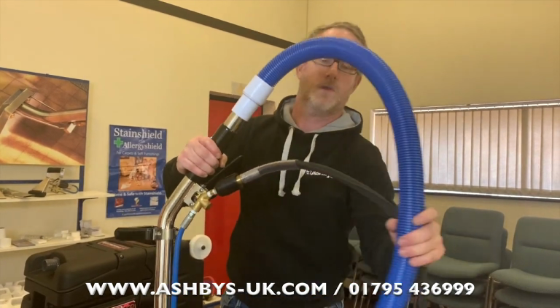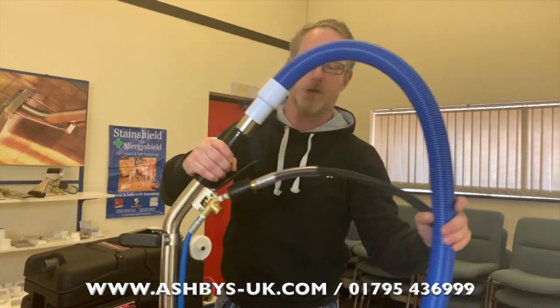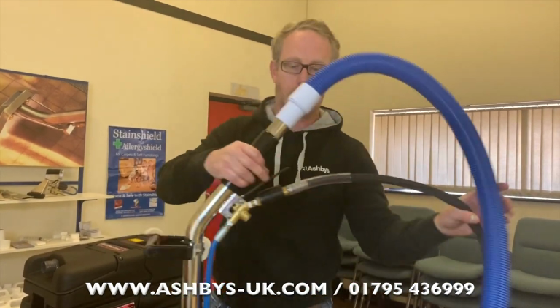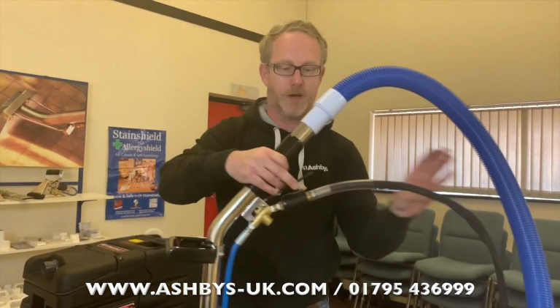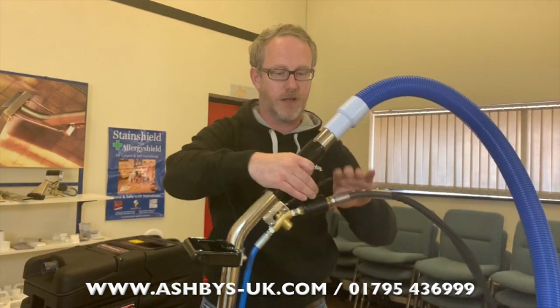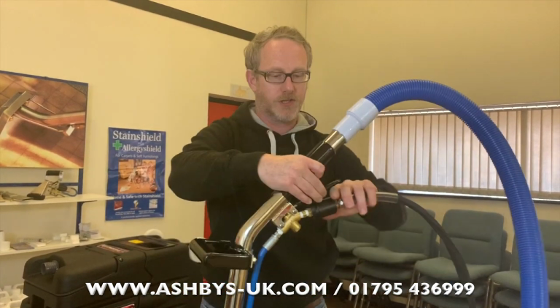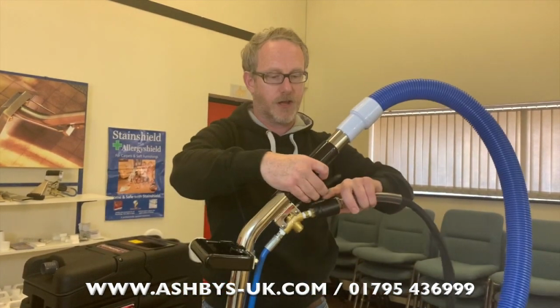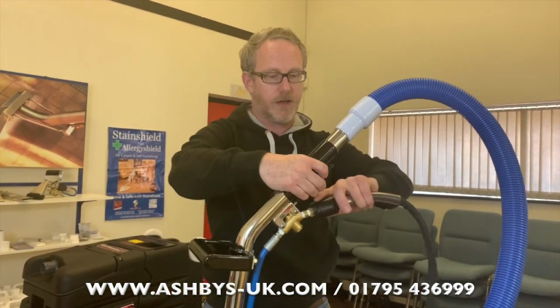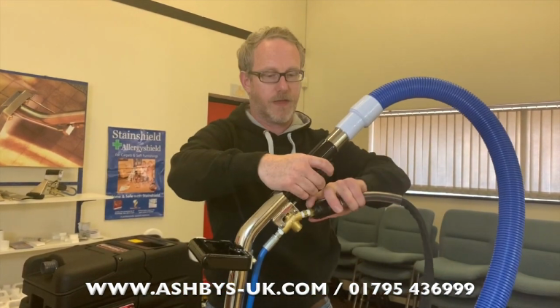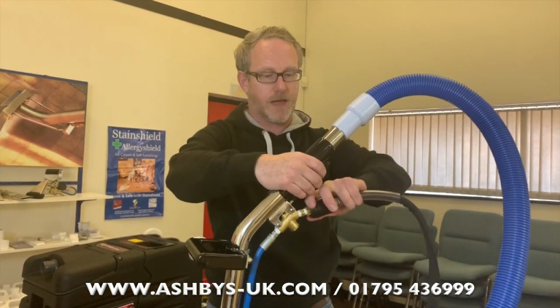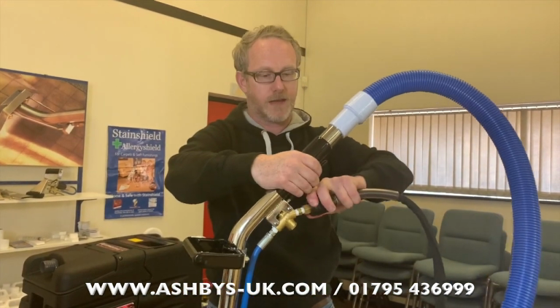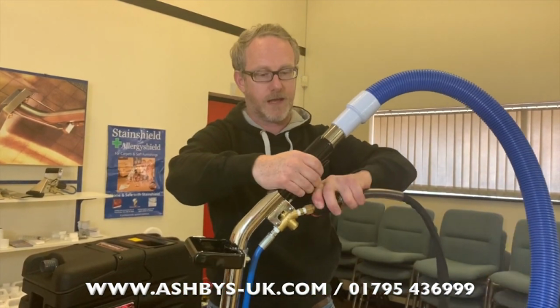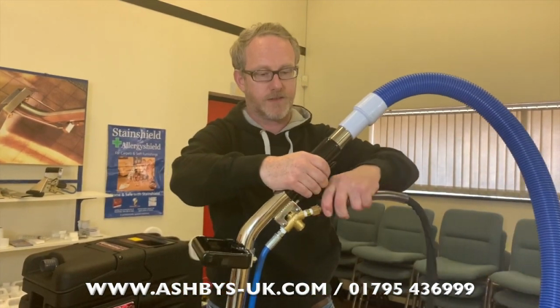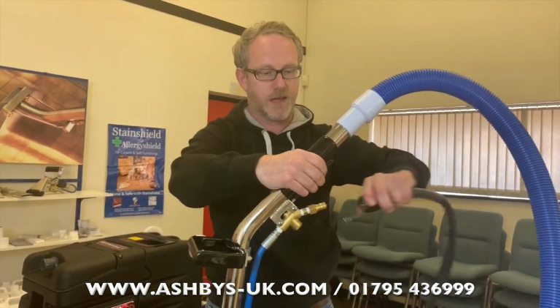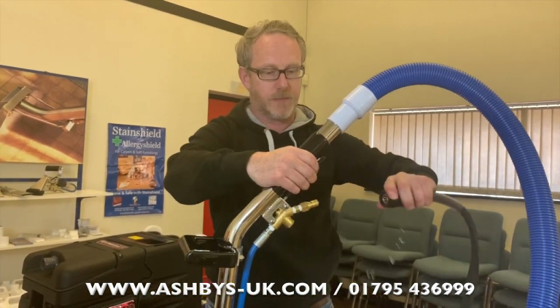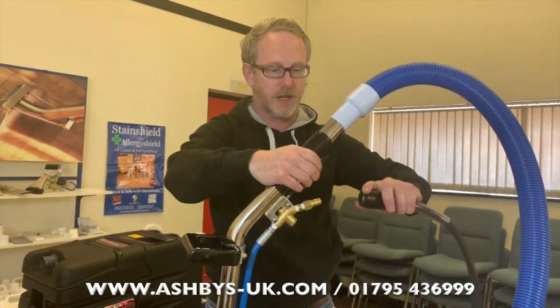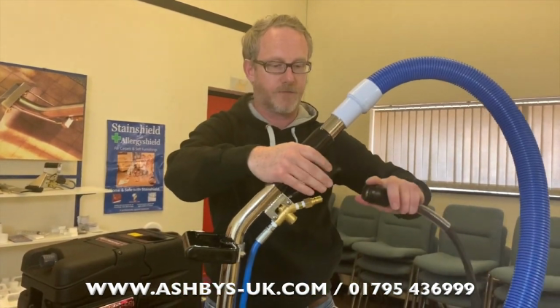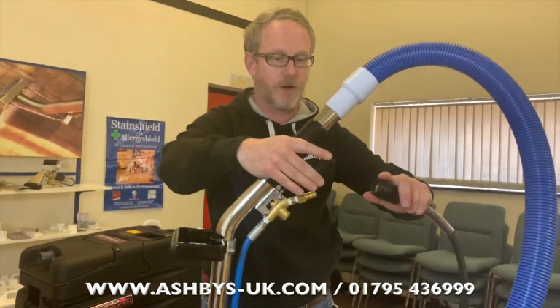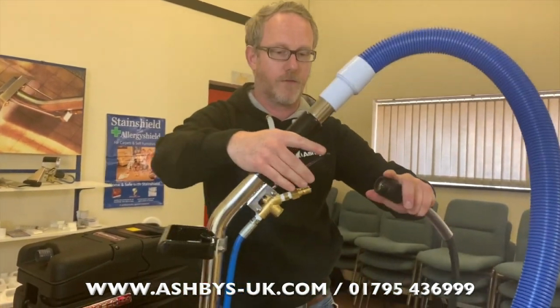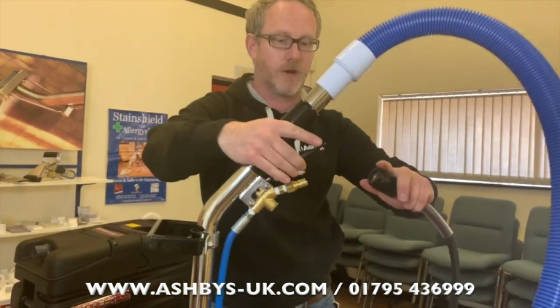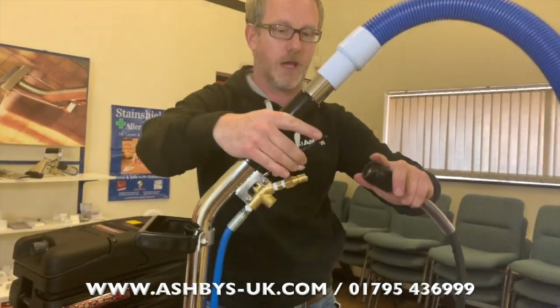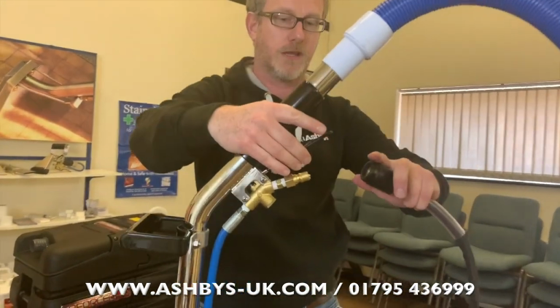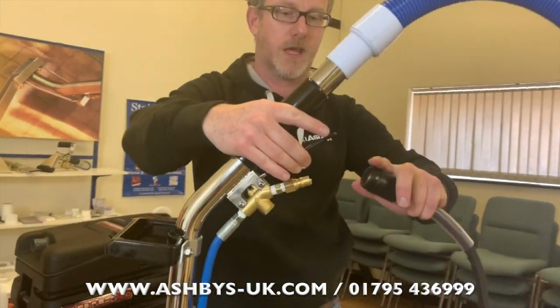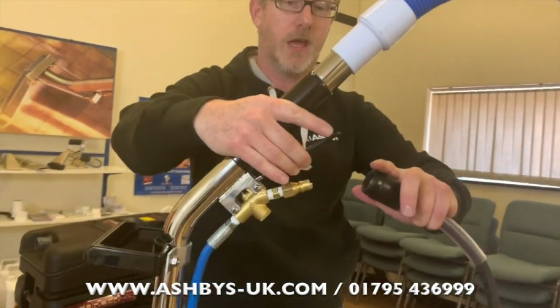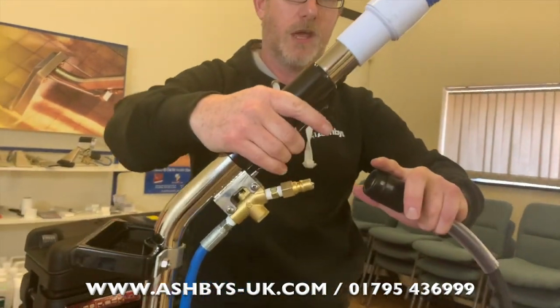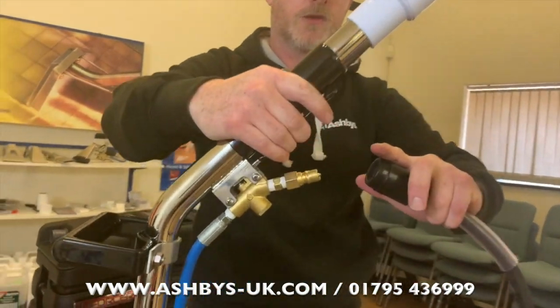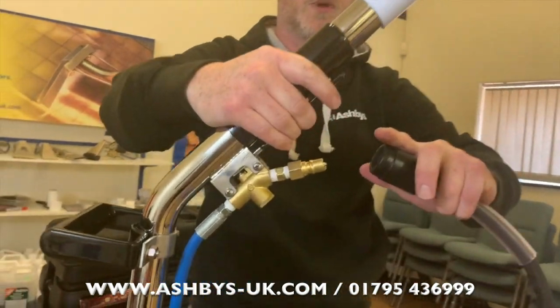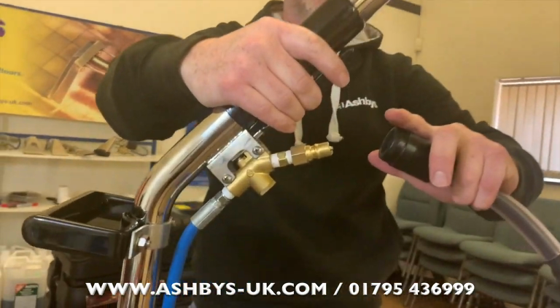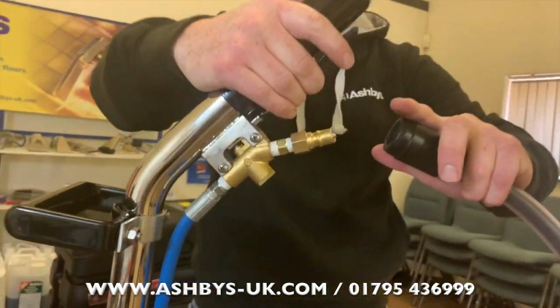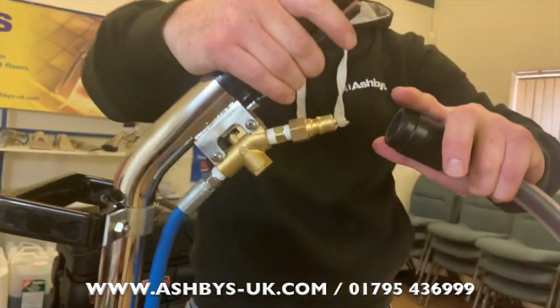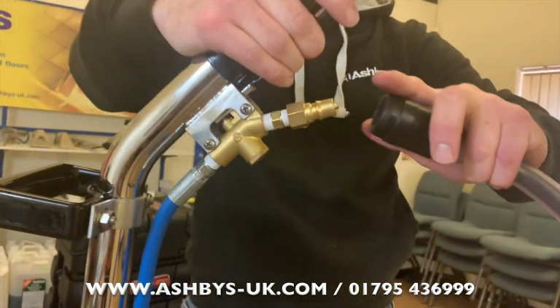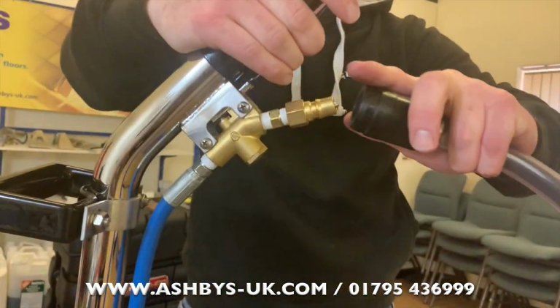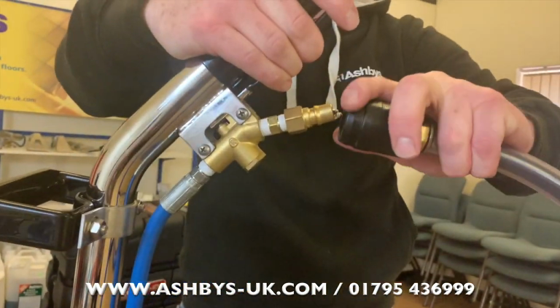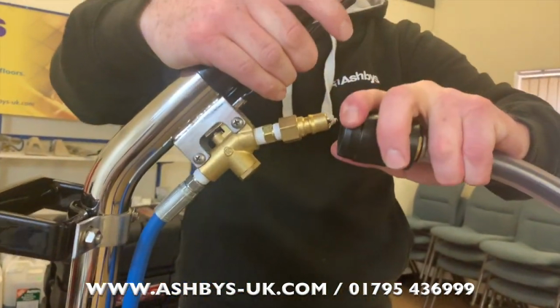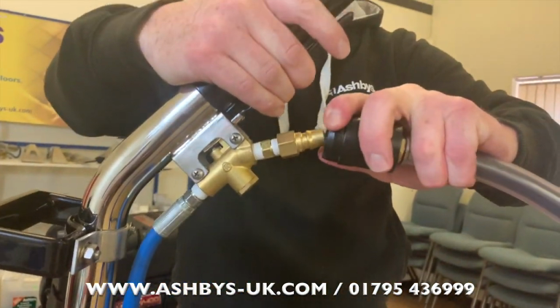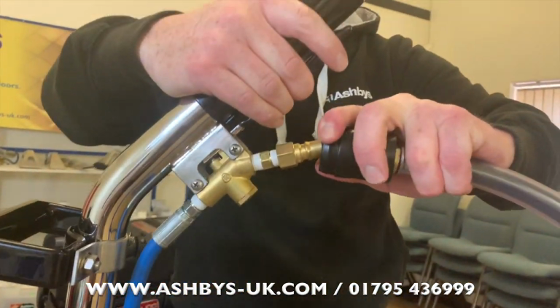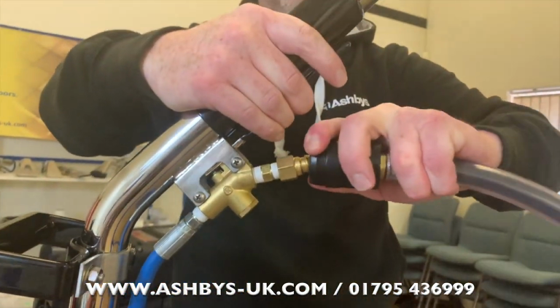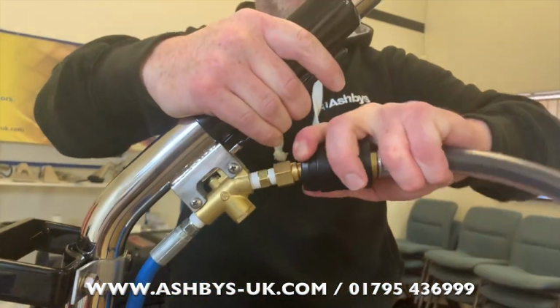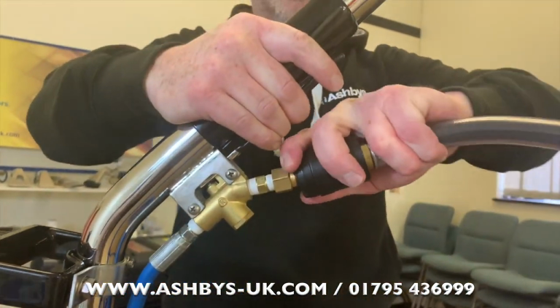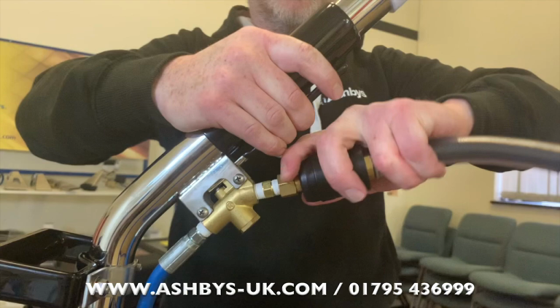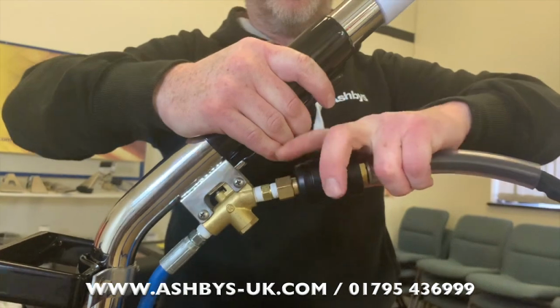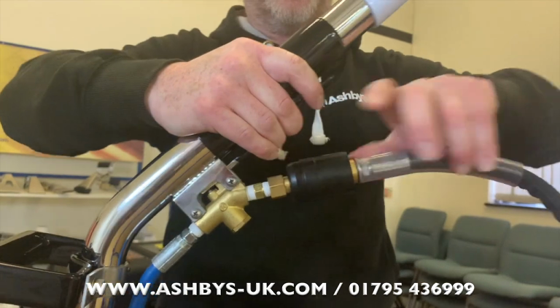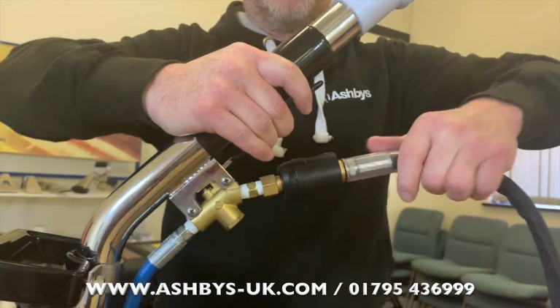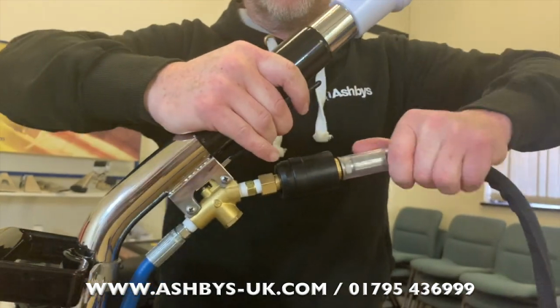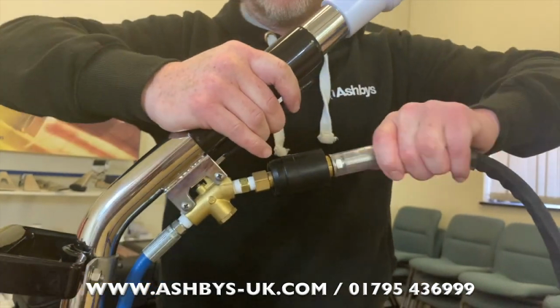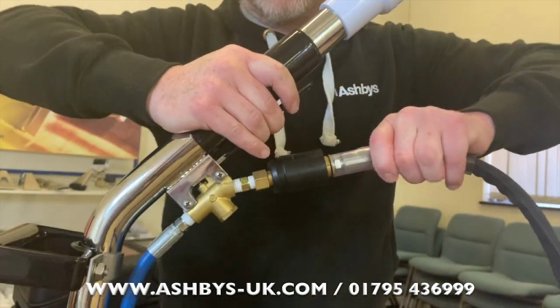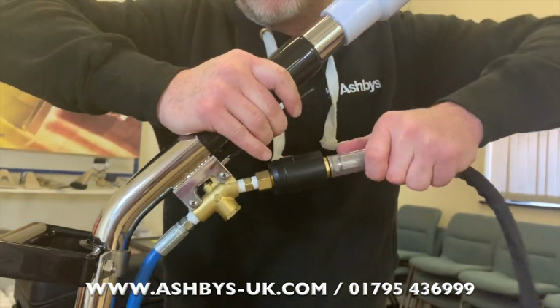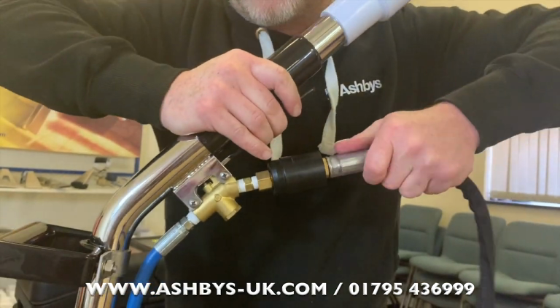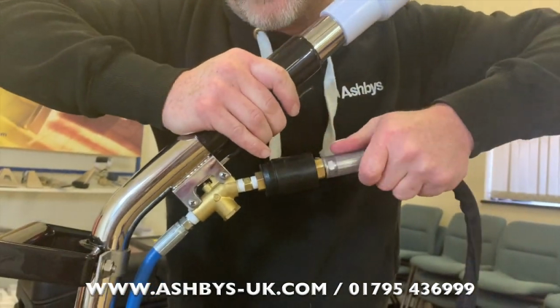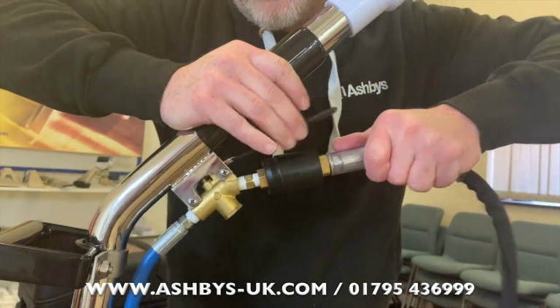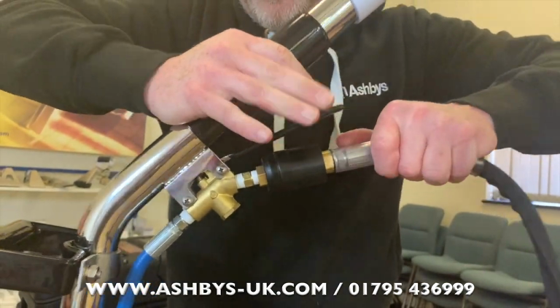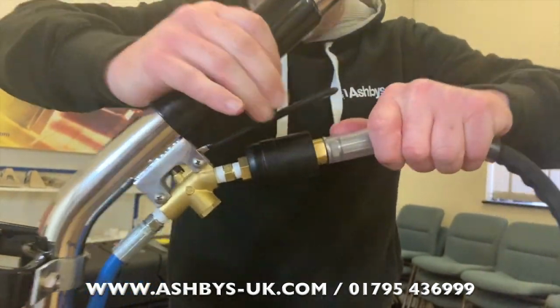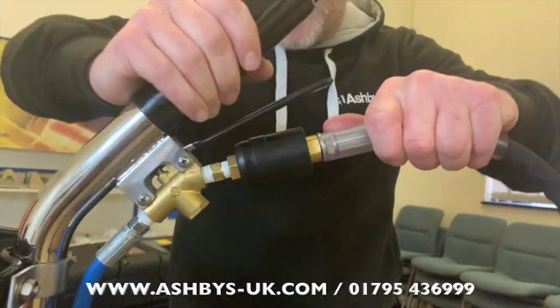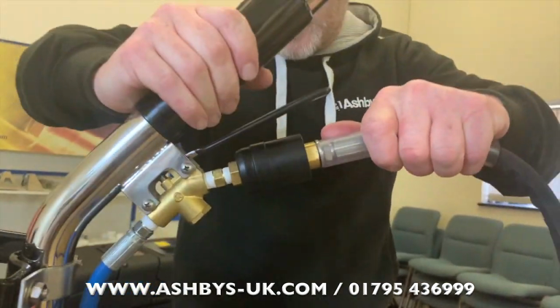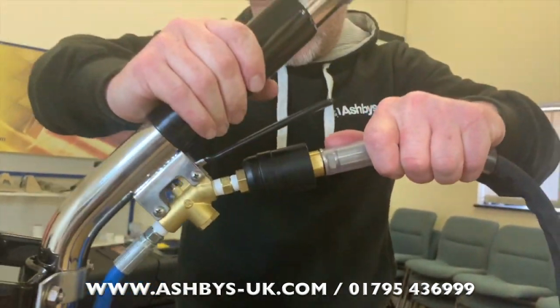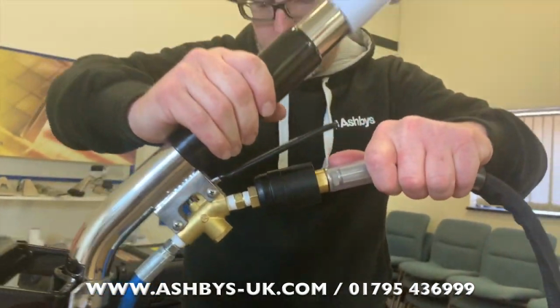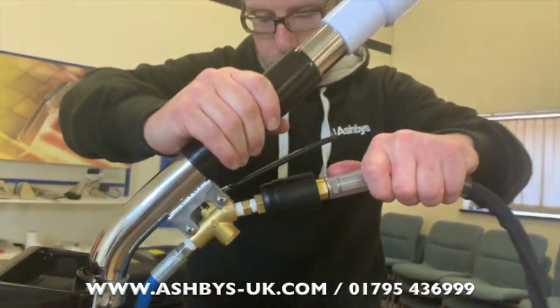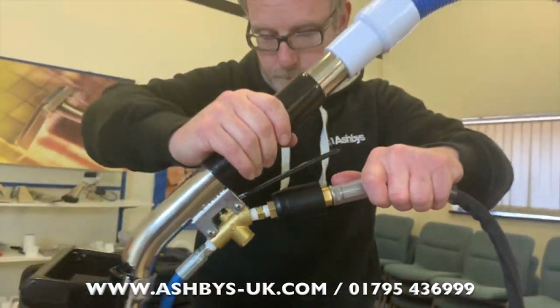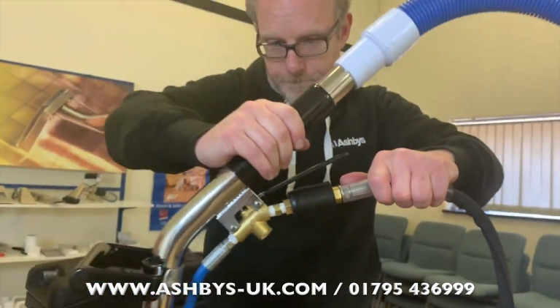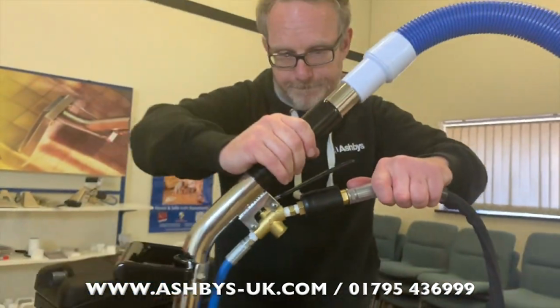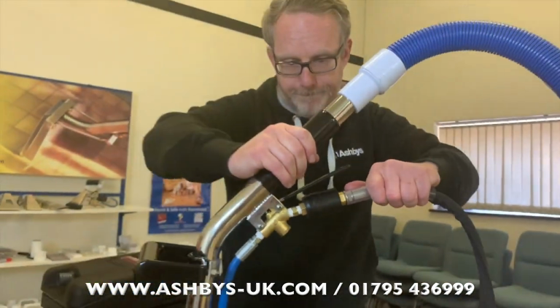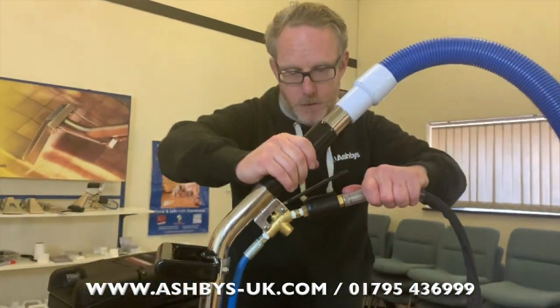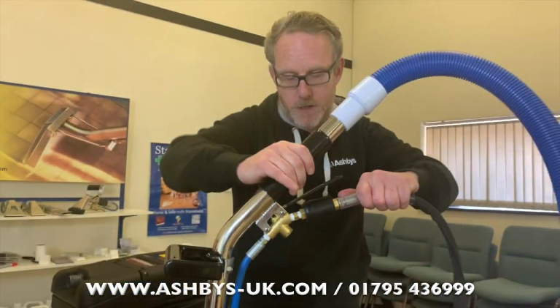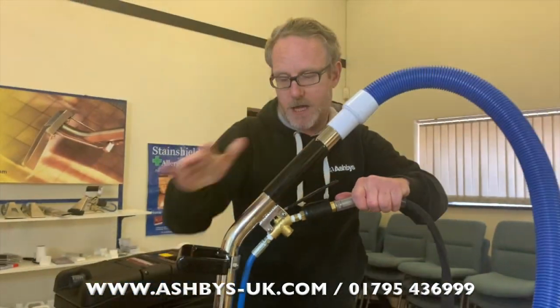It's very easy — just squeeze the trigger and pop it on.